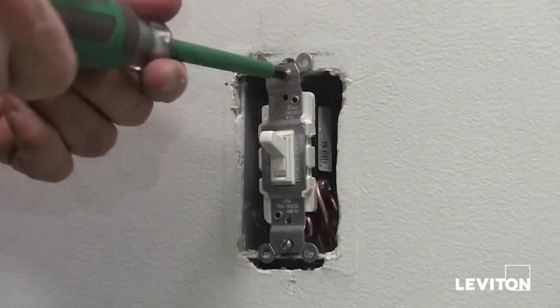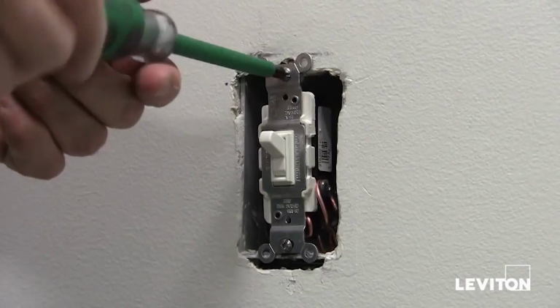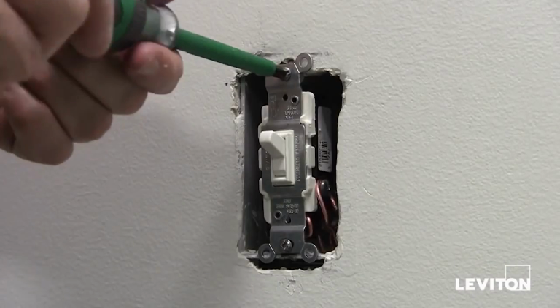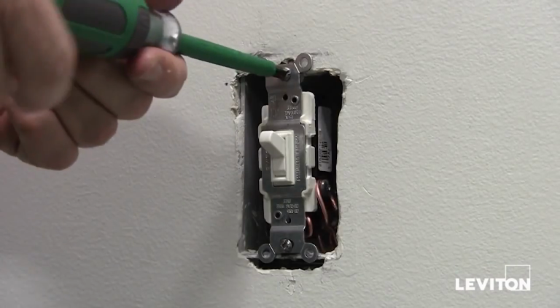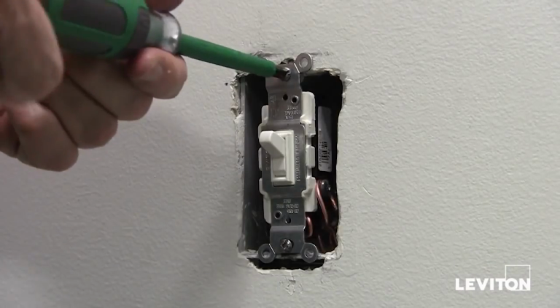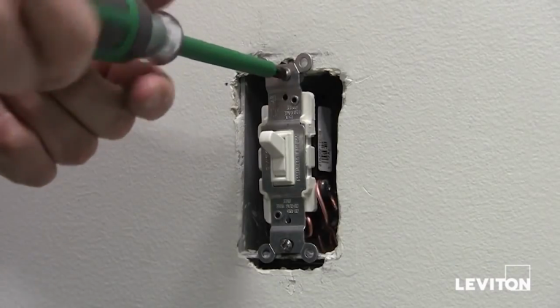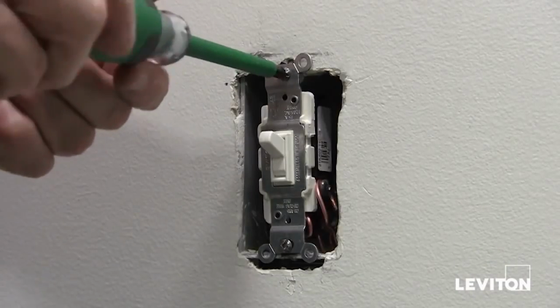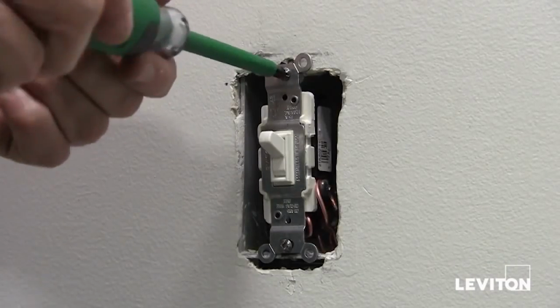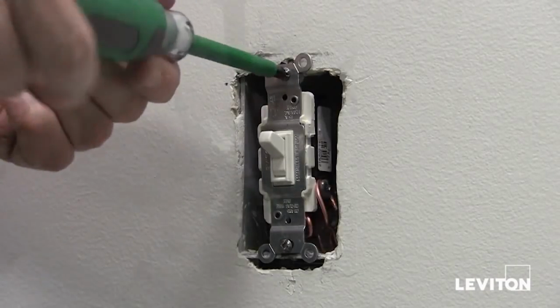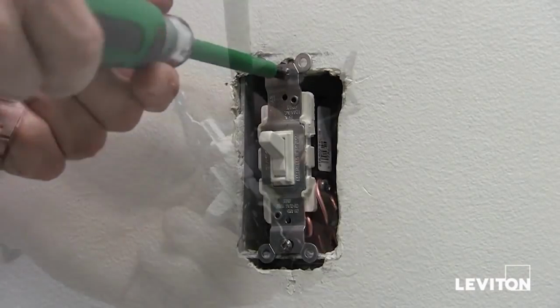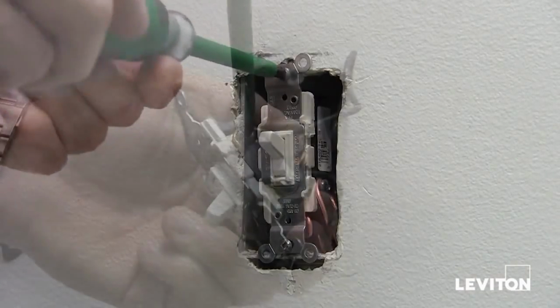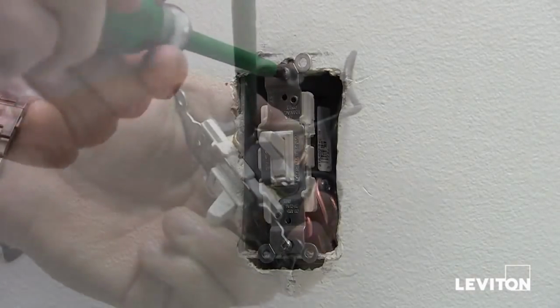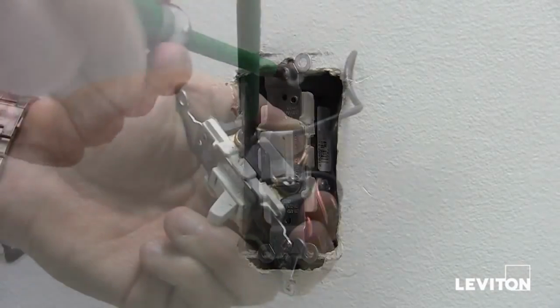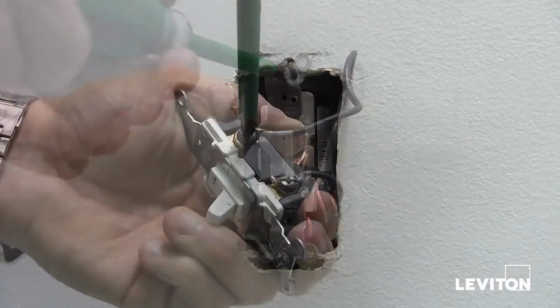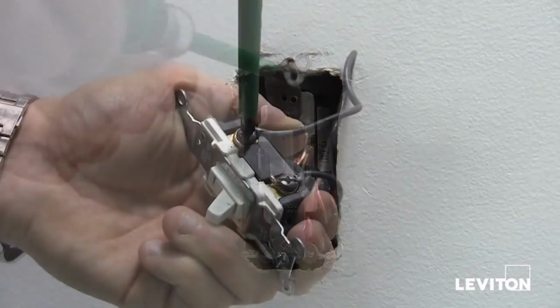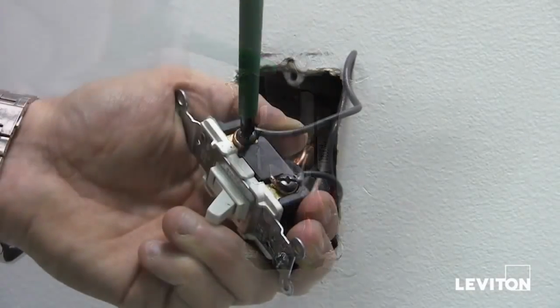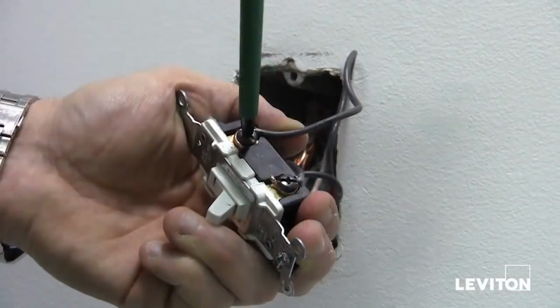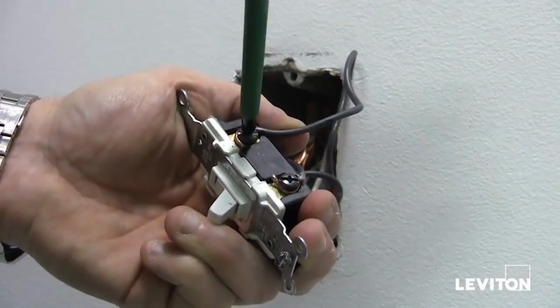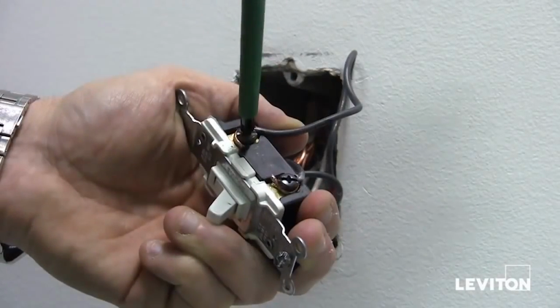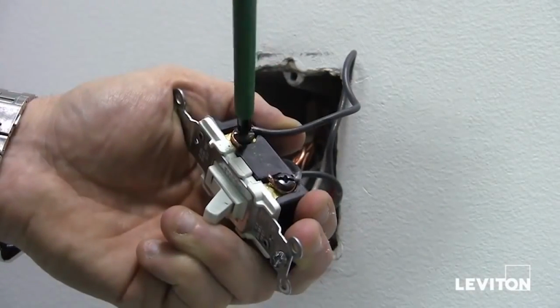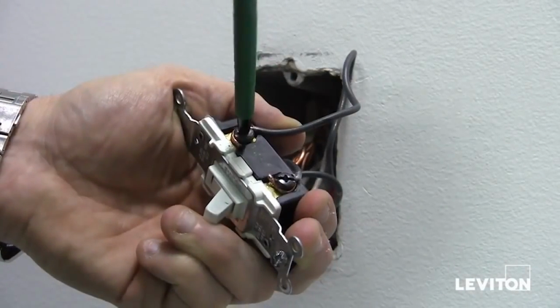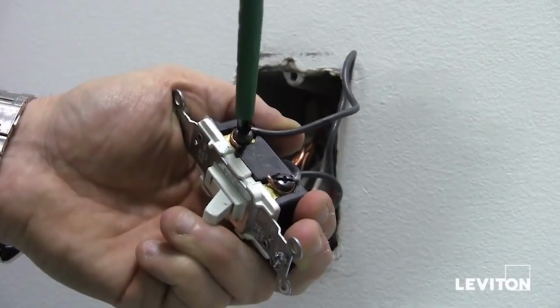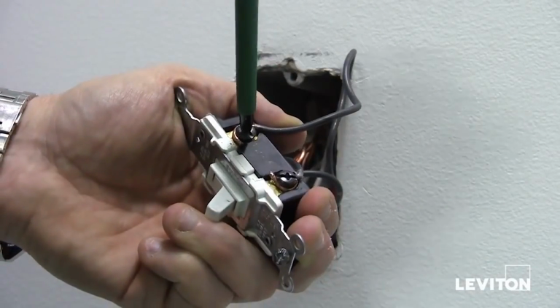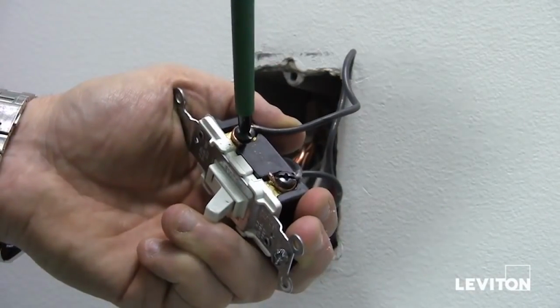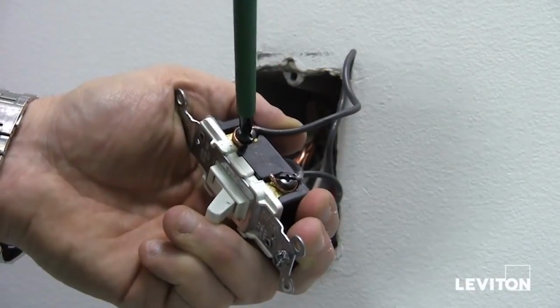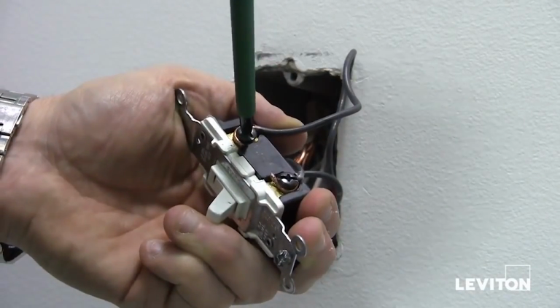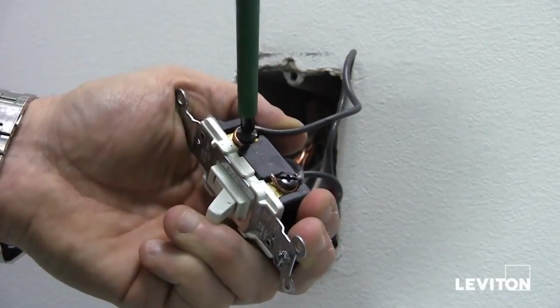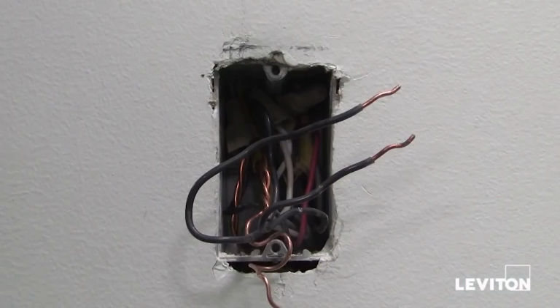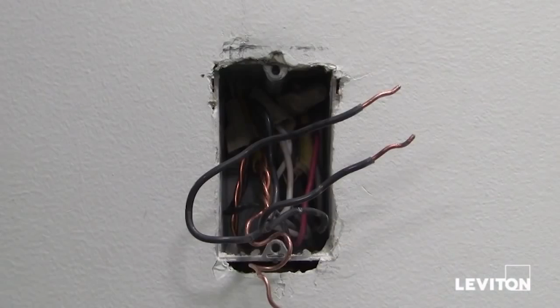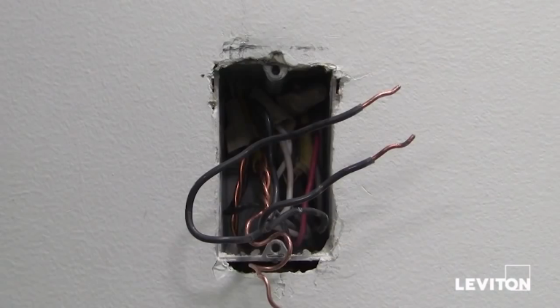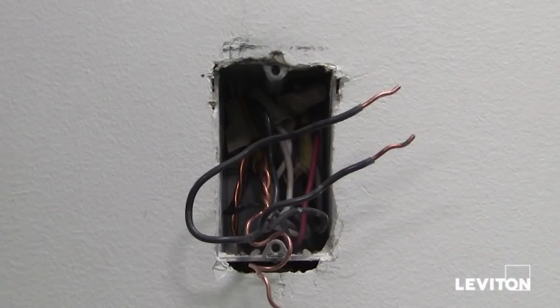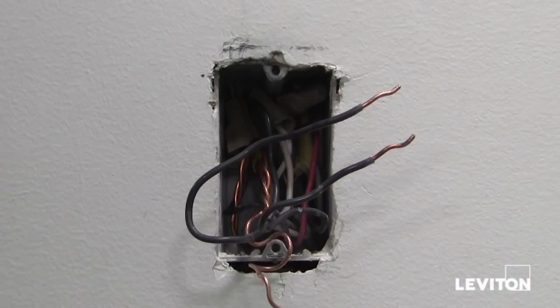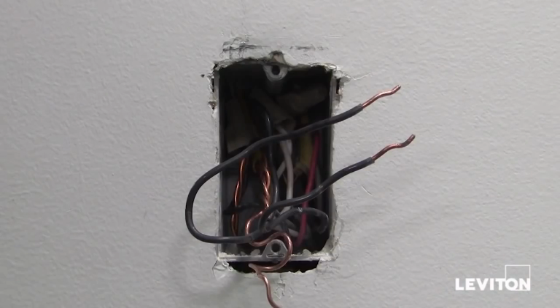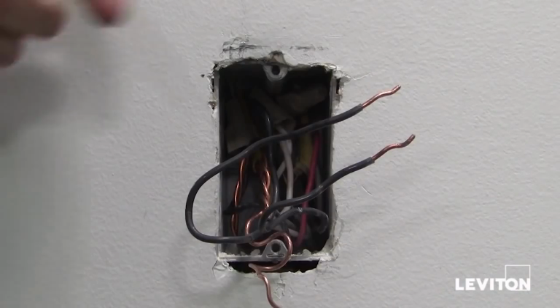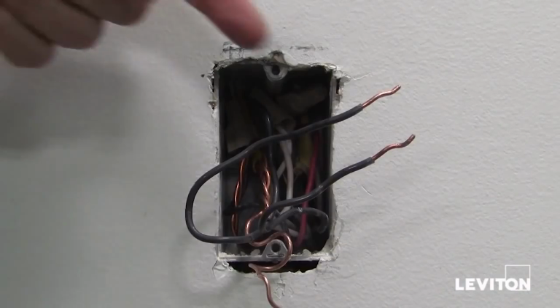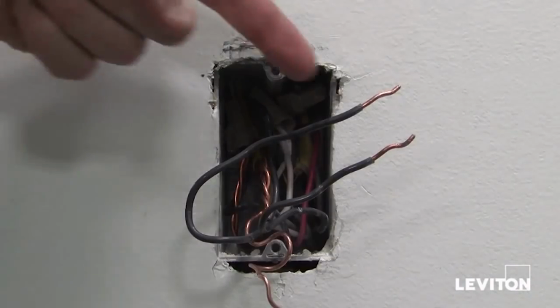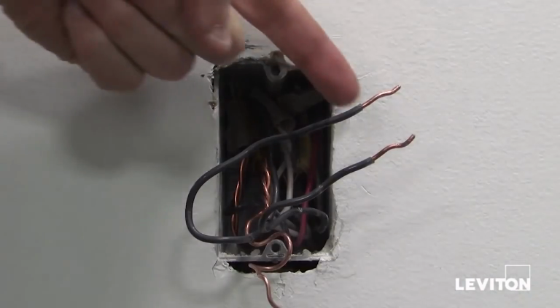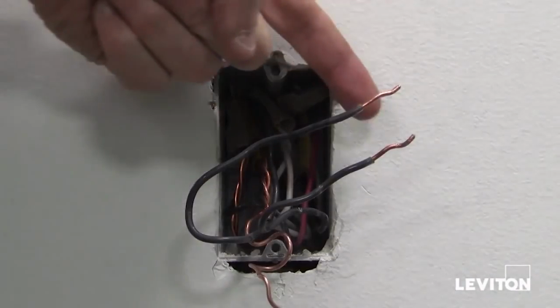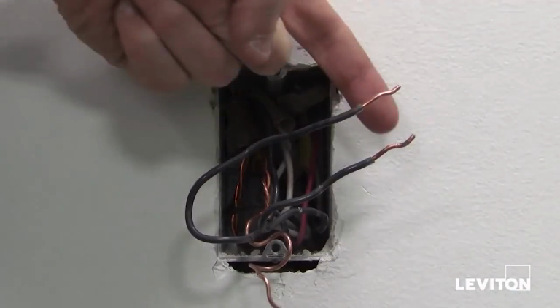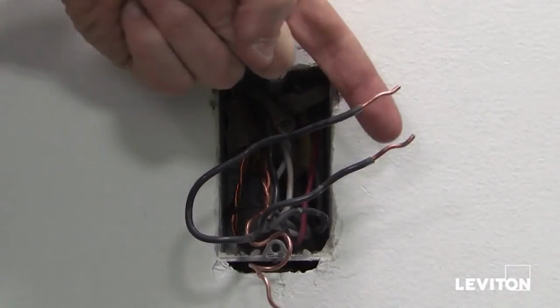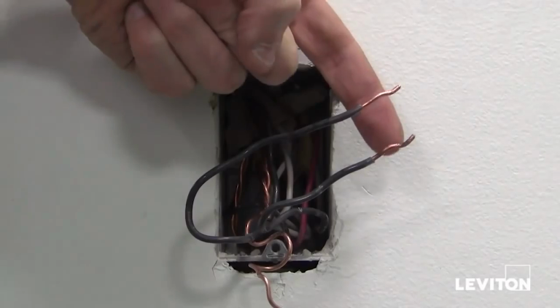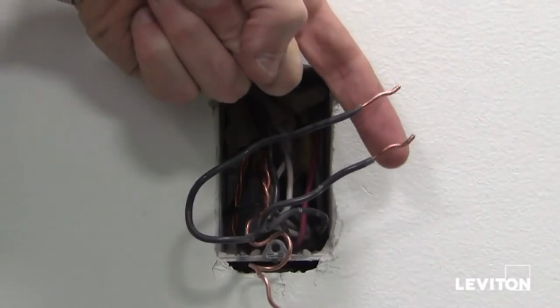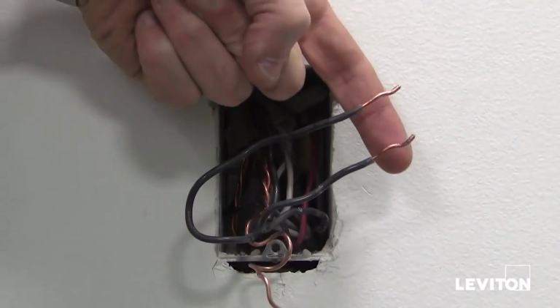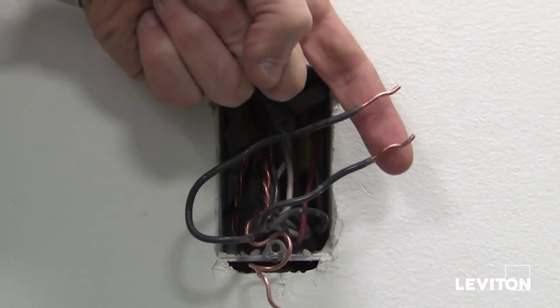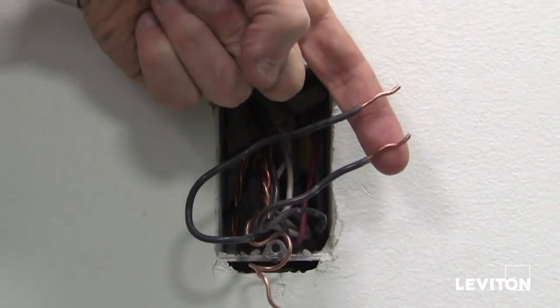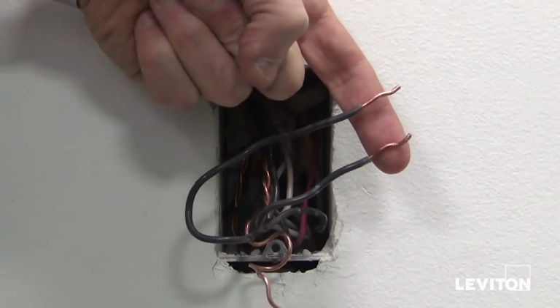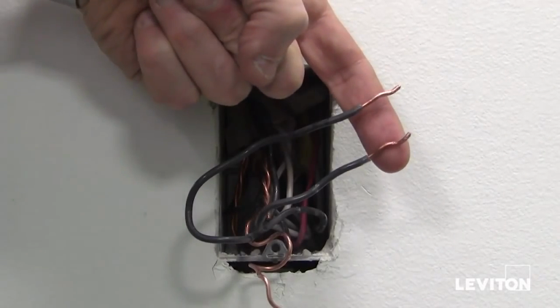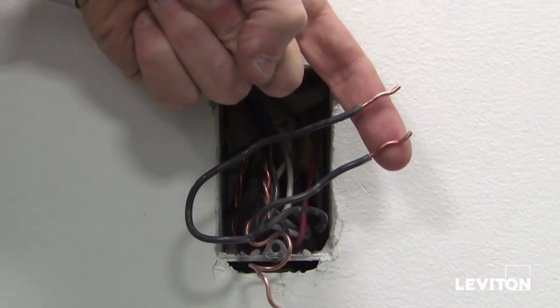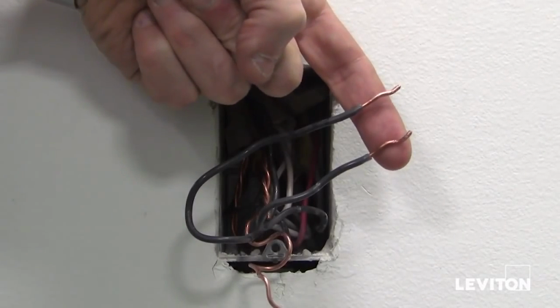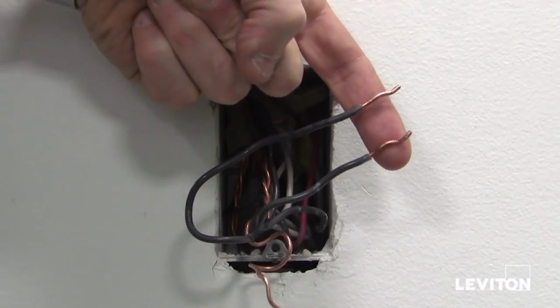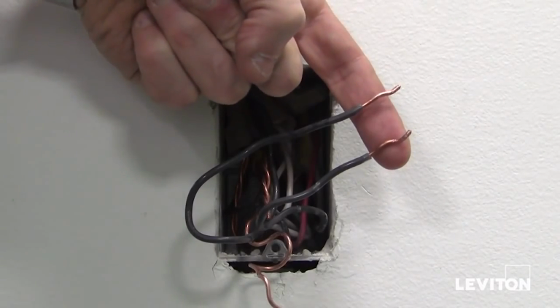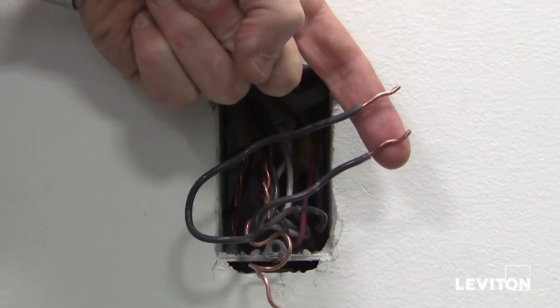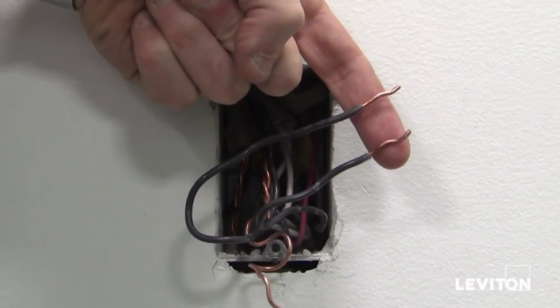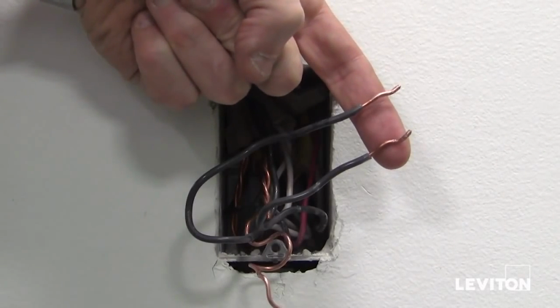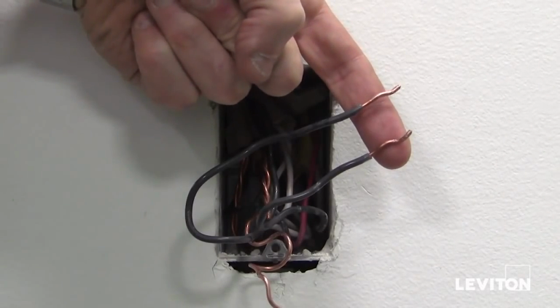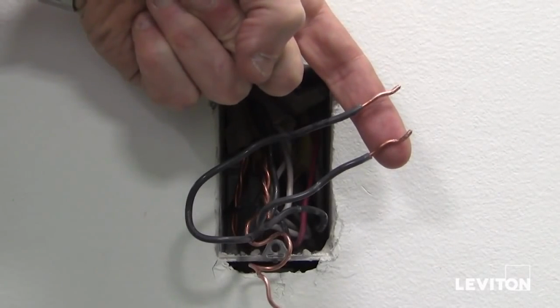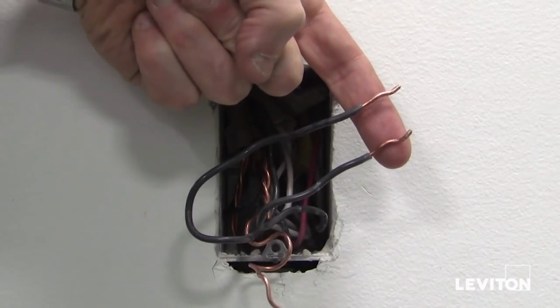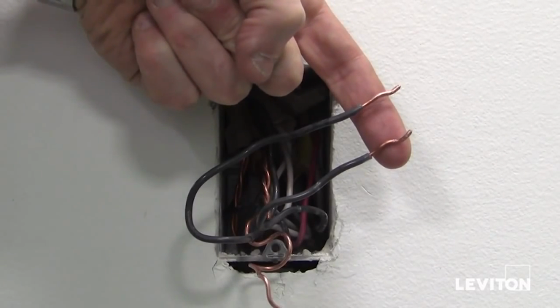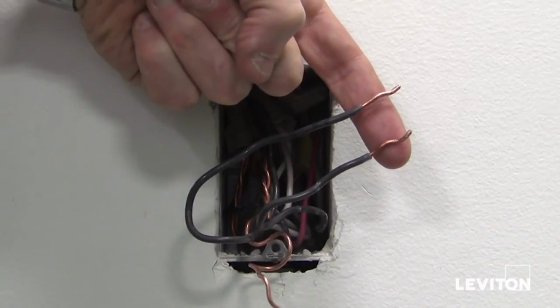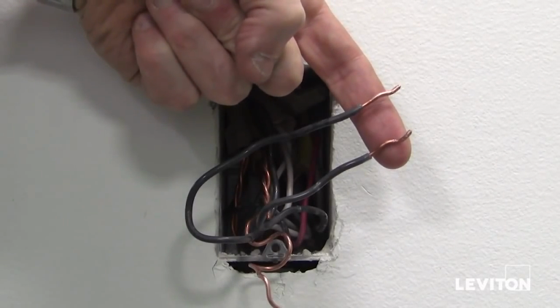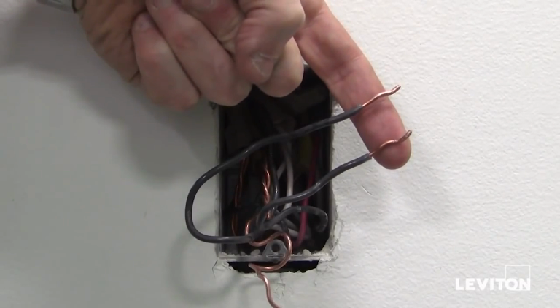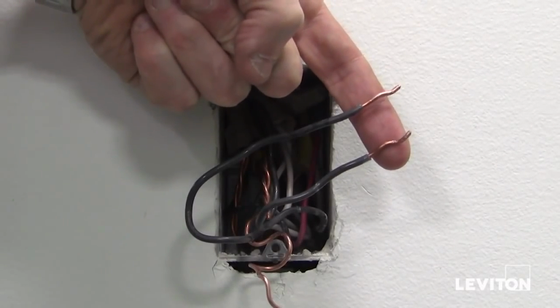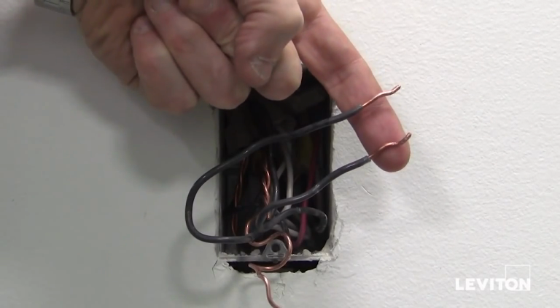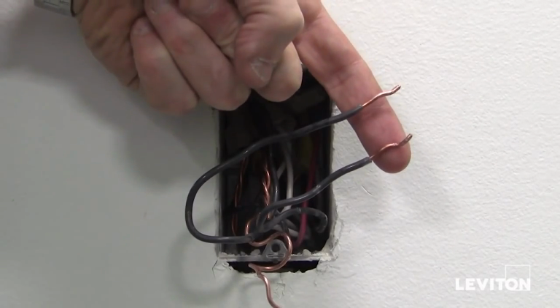Once you're sure the power is off, you can remove the wall plate and the old switch. After removing the device, make sure the wires are stripped to the appropriate length.